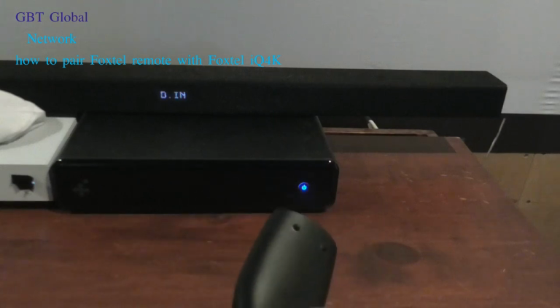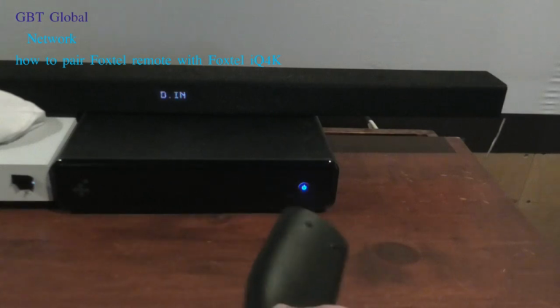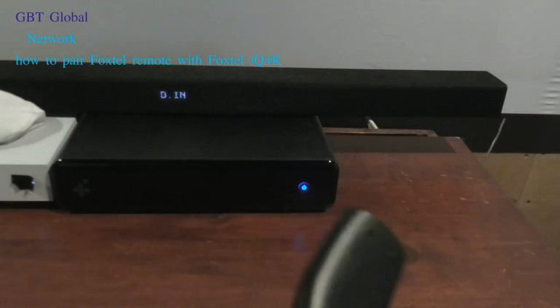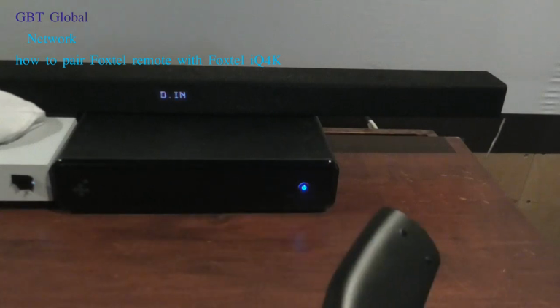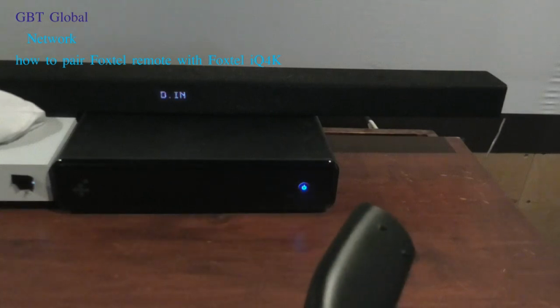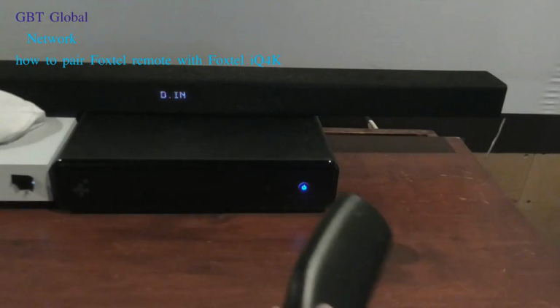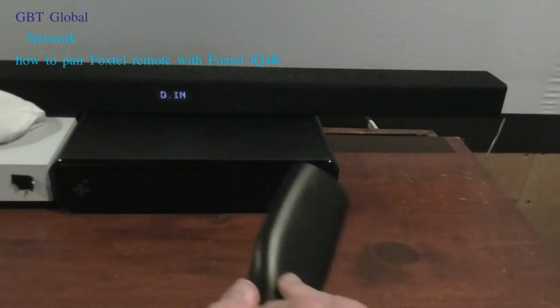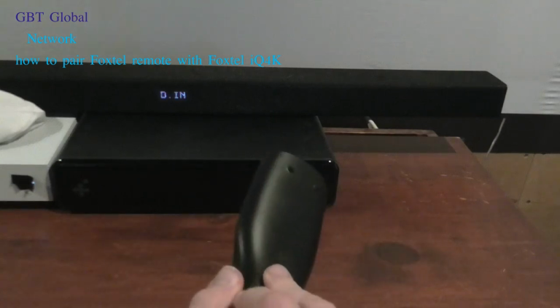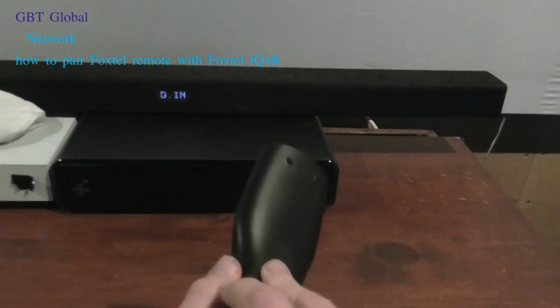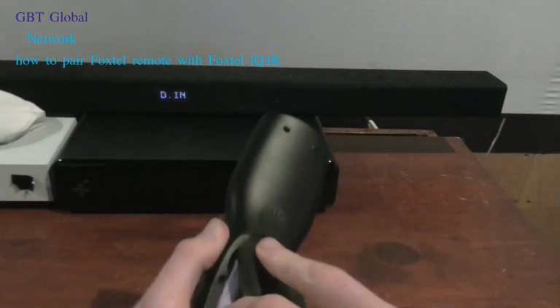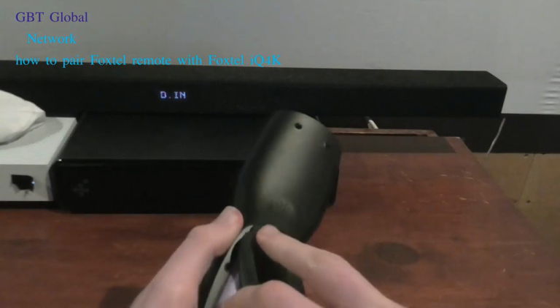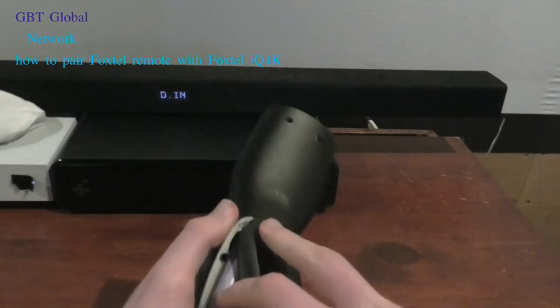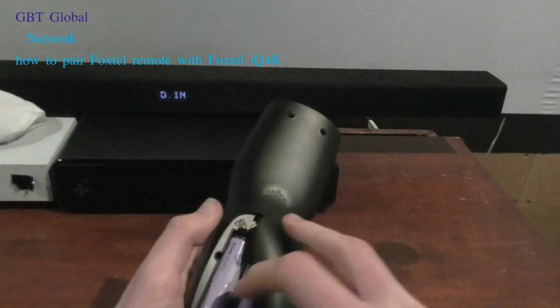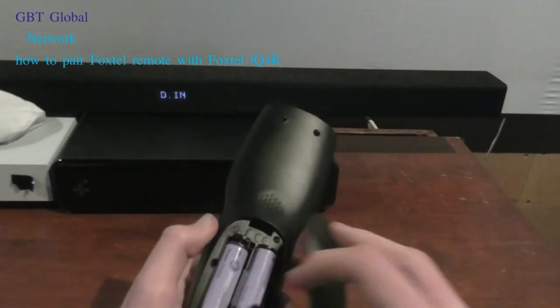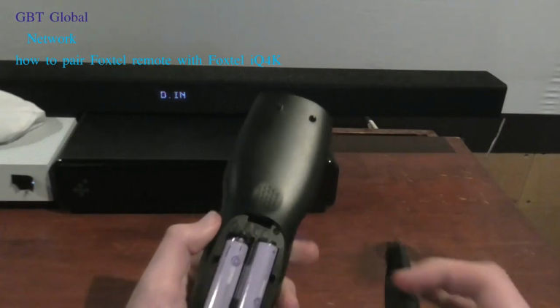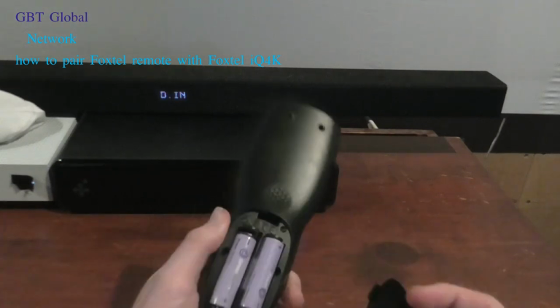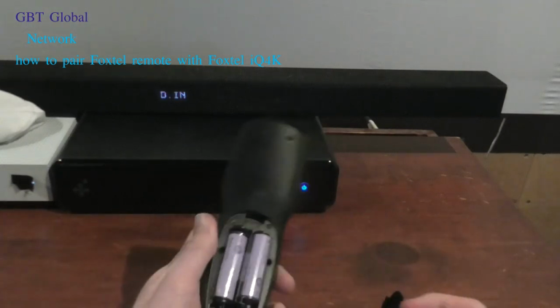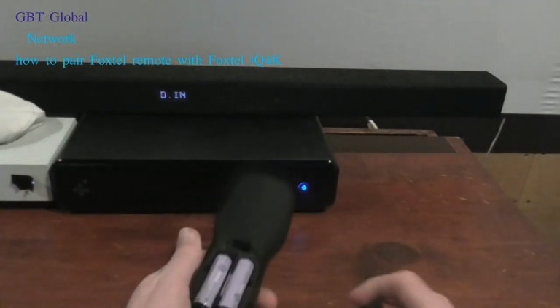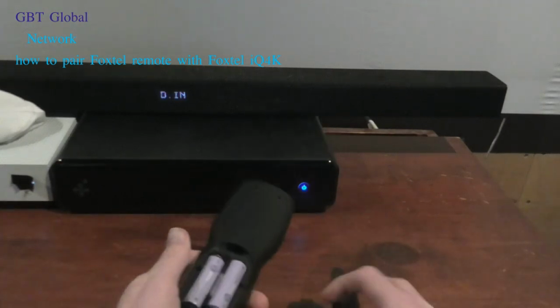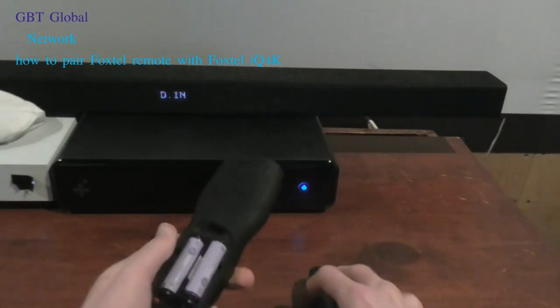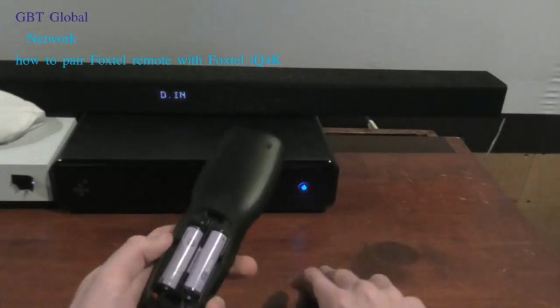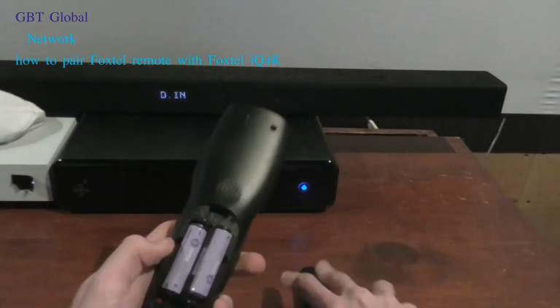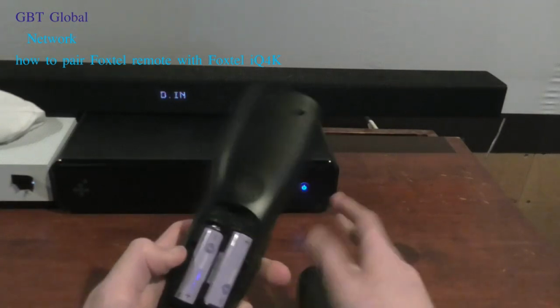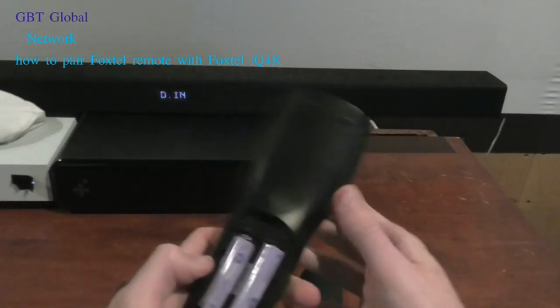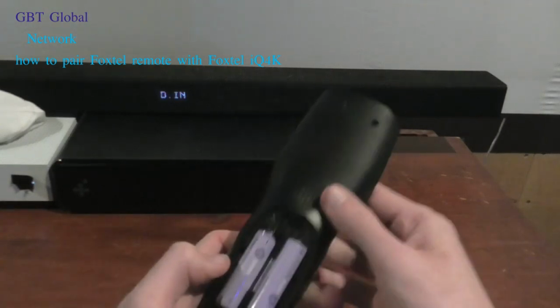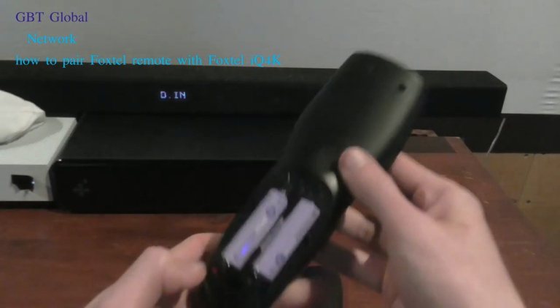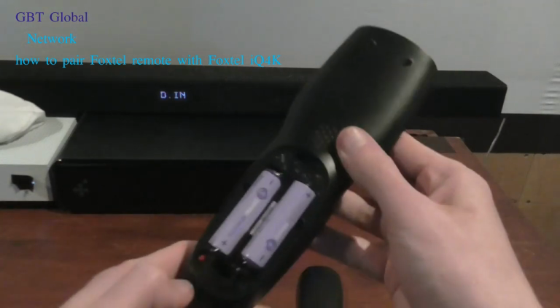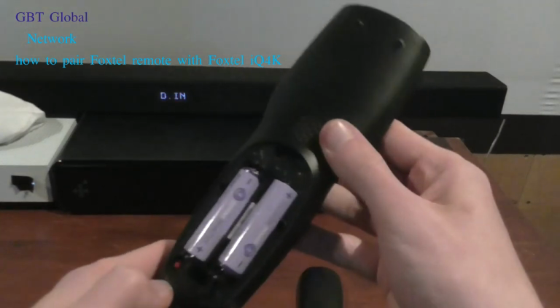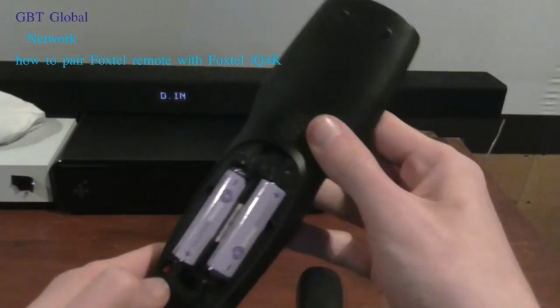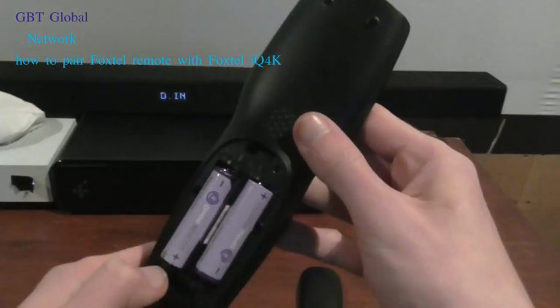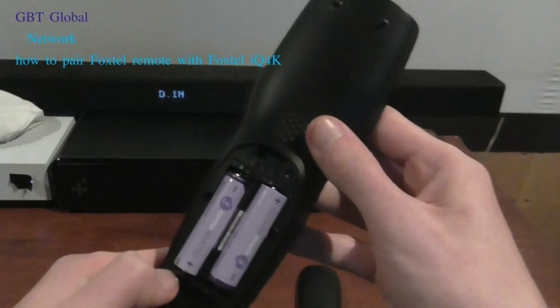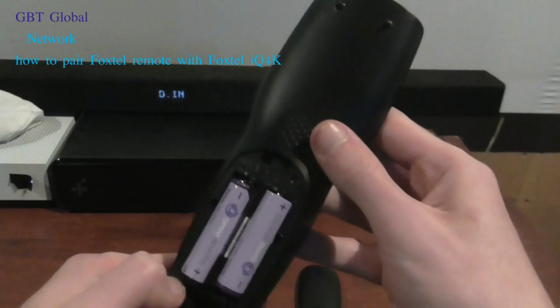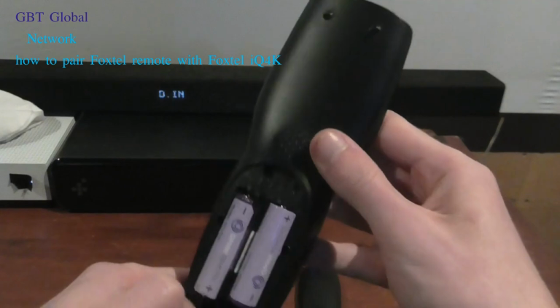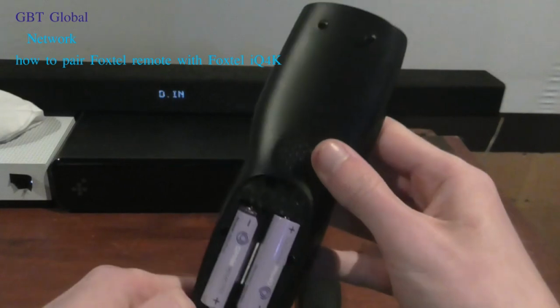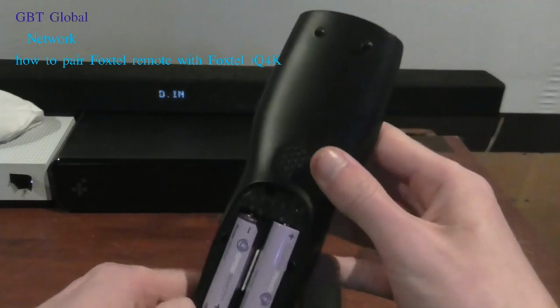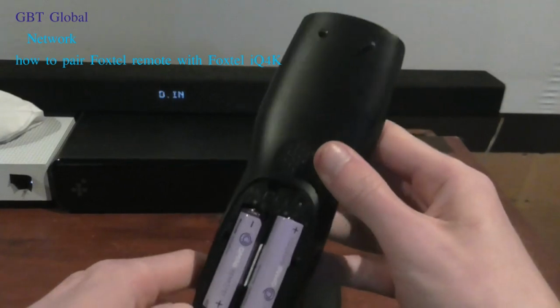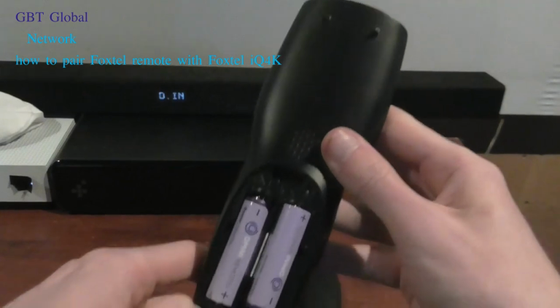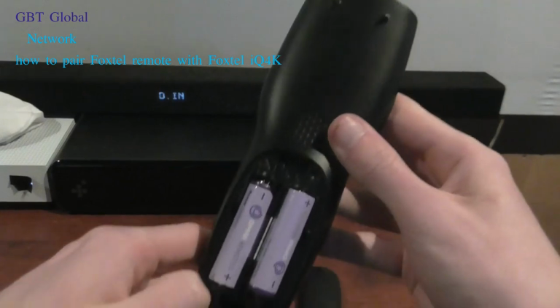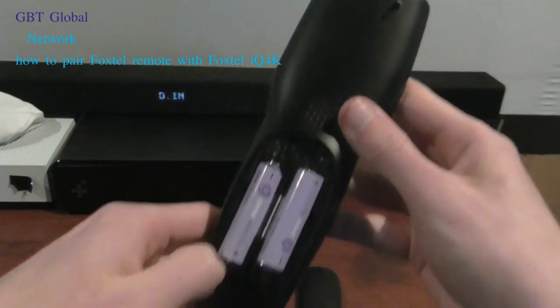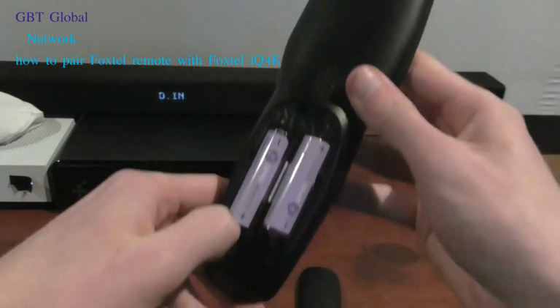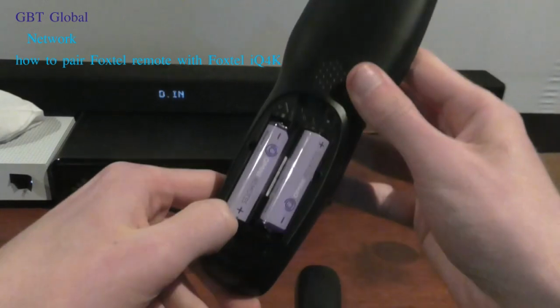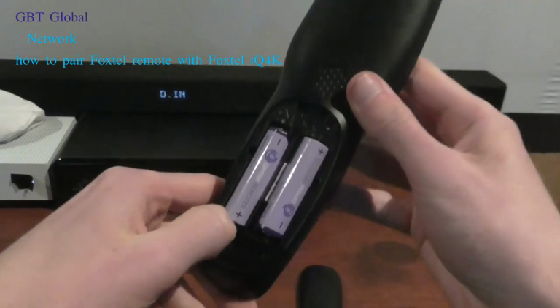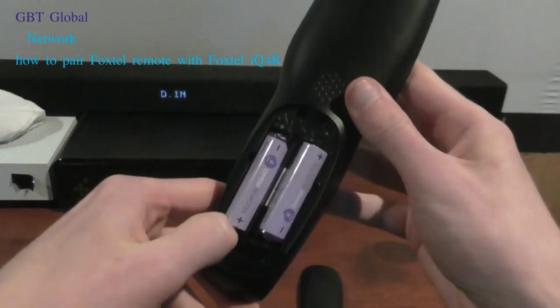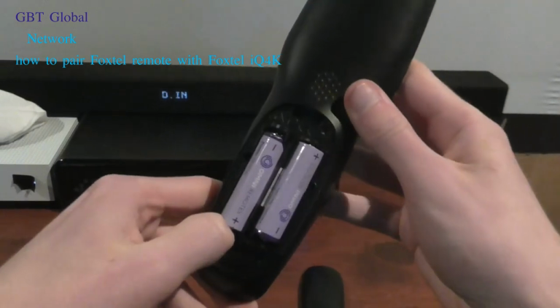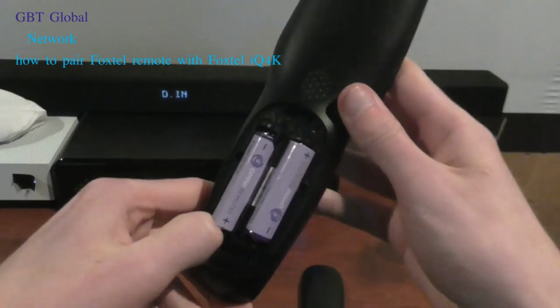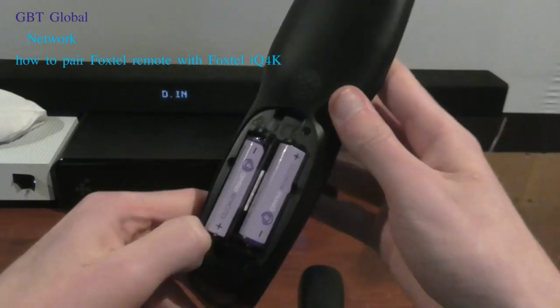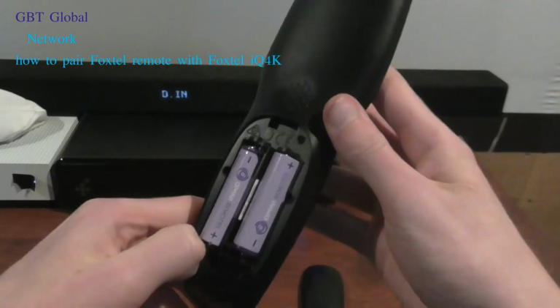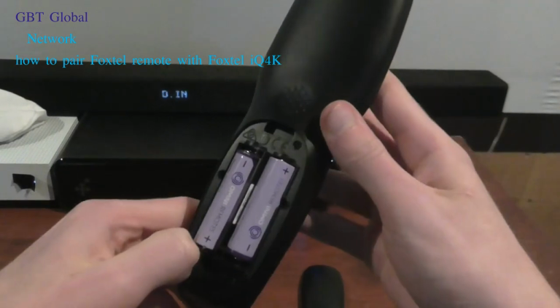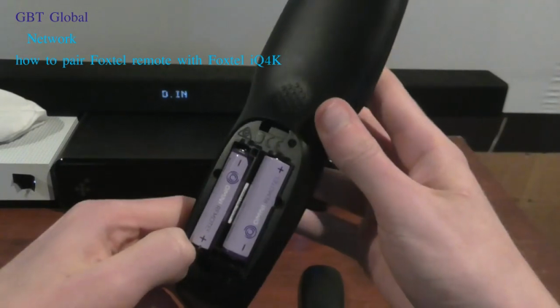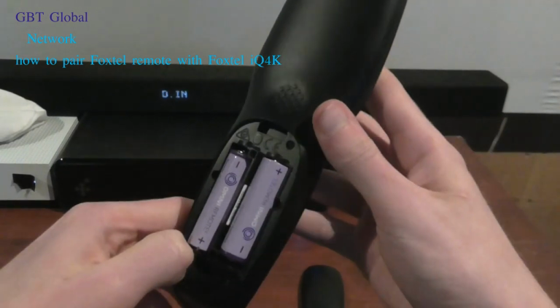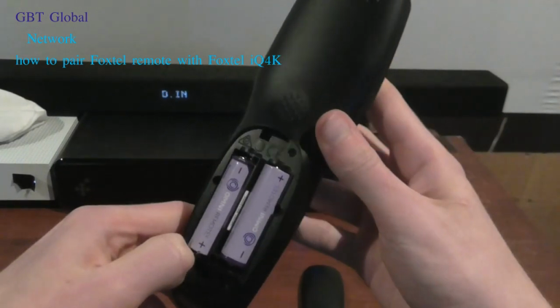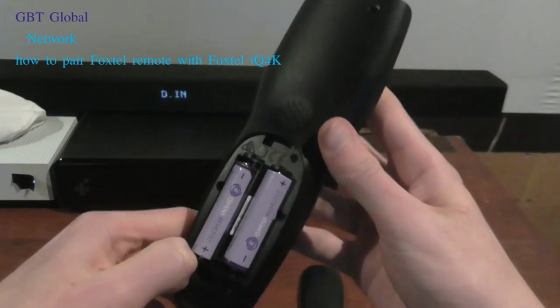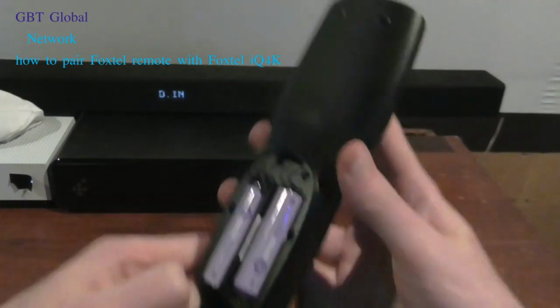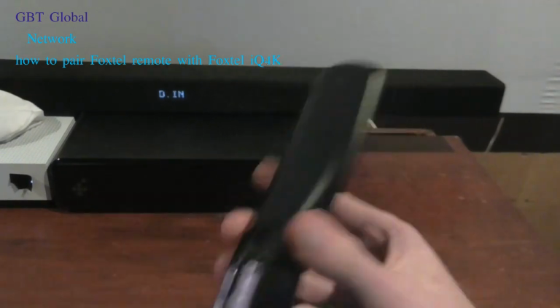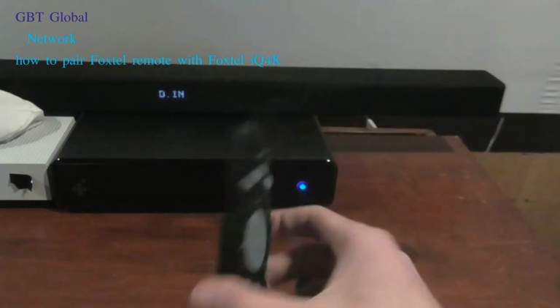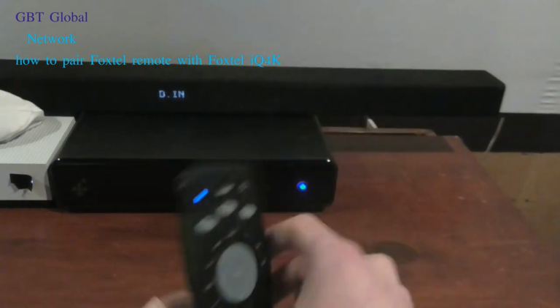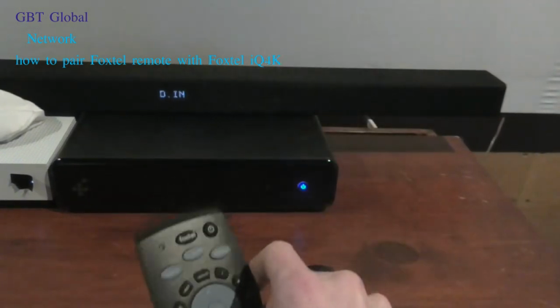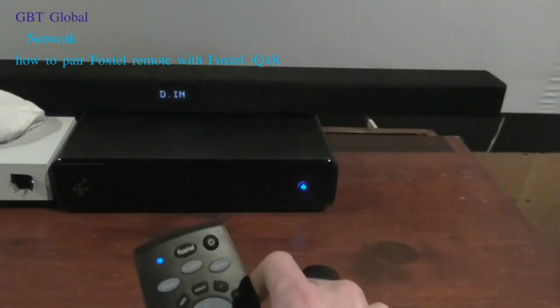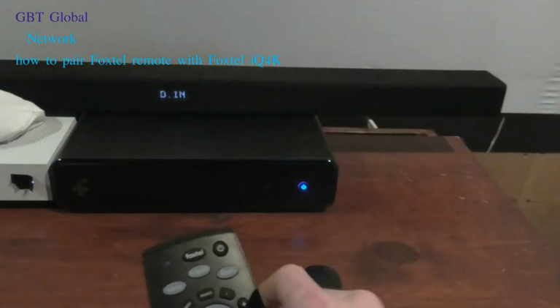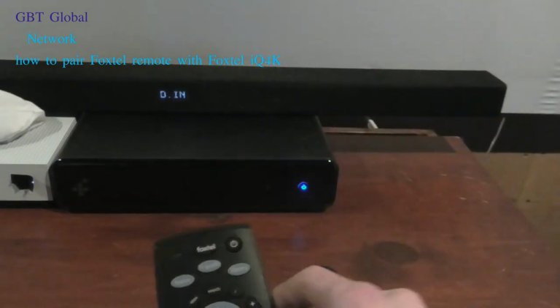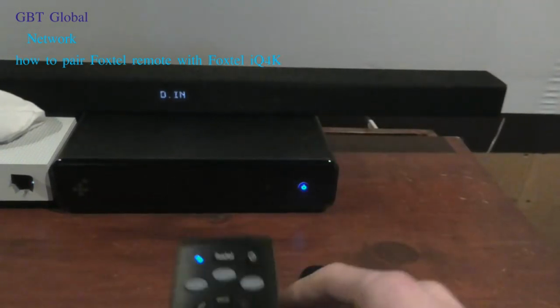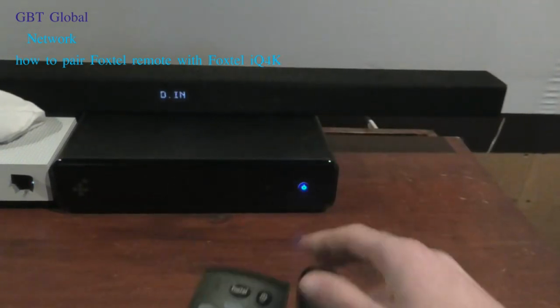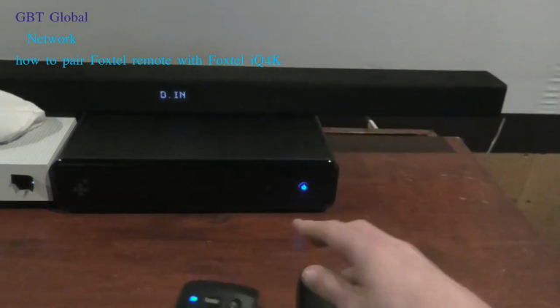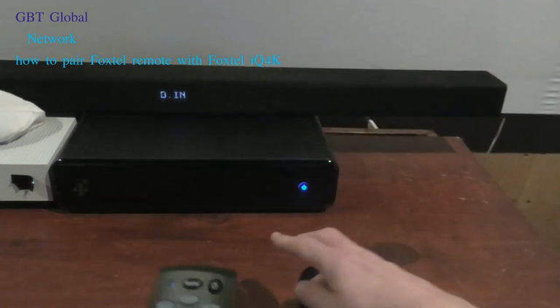Basically, what you want to do is pull the back off, hit the red button, and hold it down for about 2 seconds until it flashes.